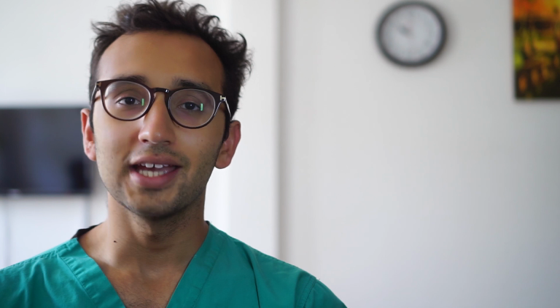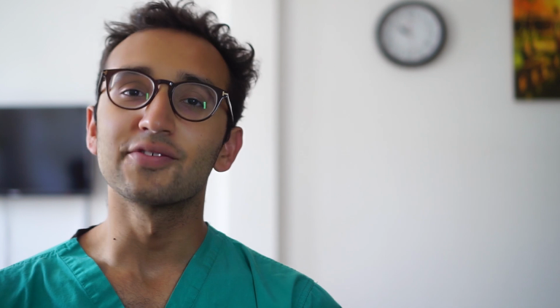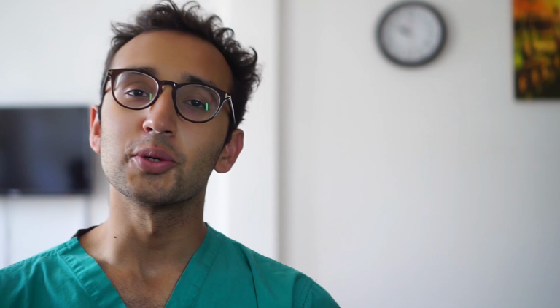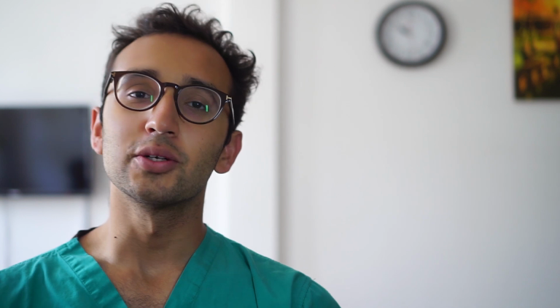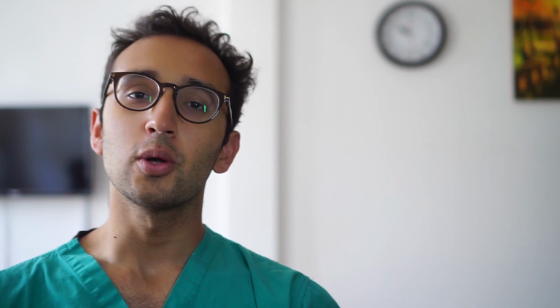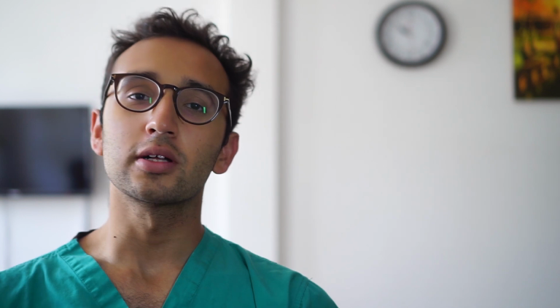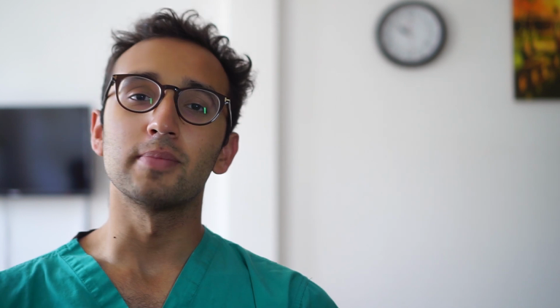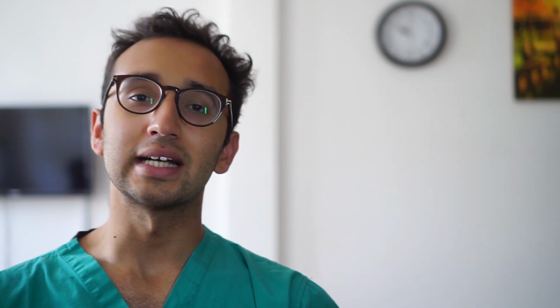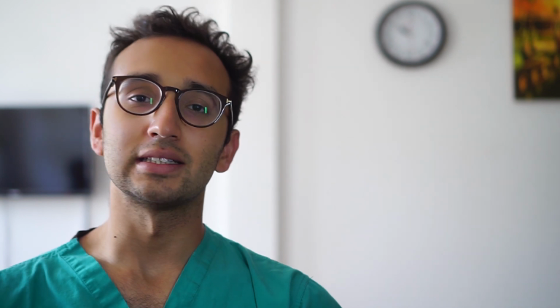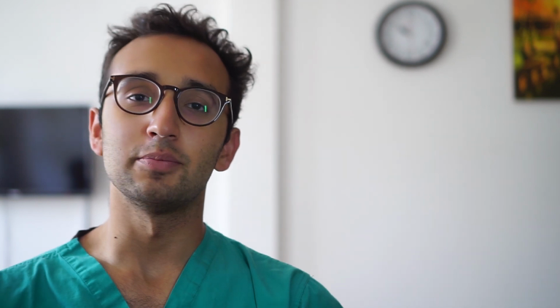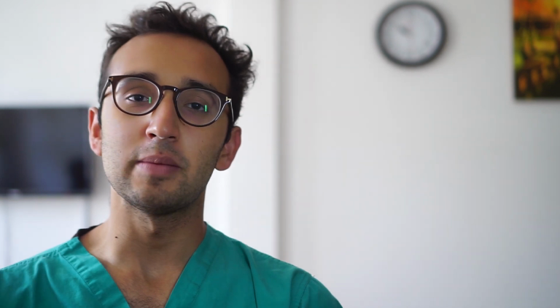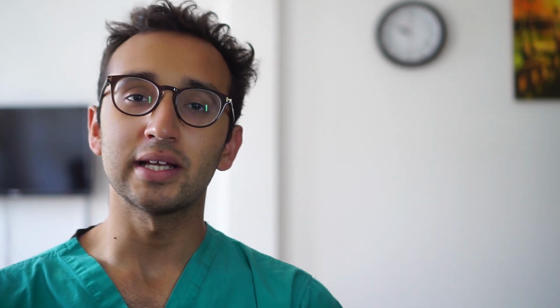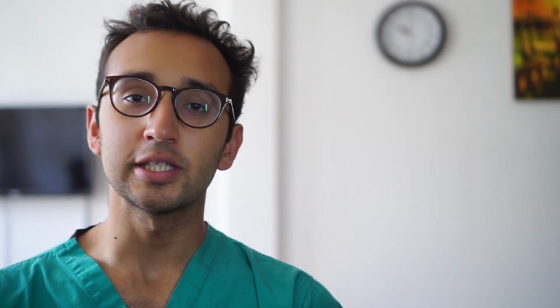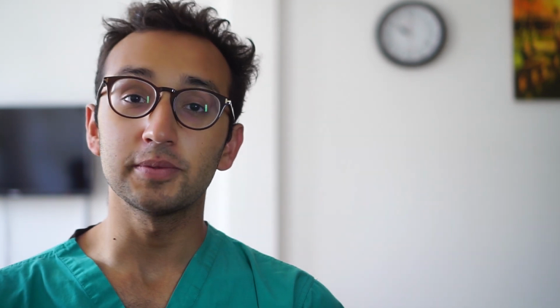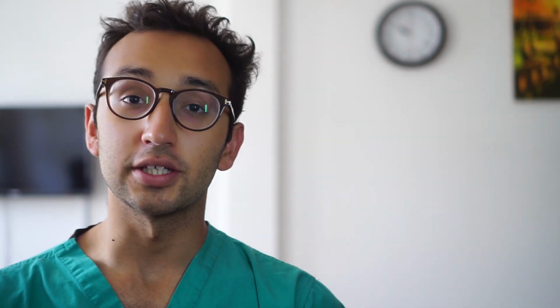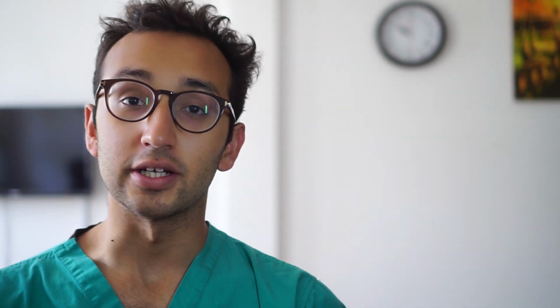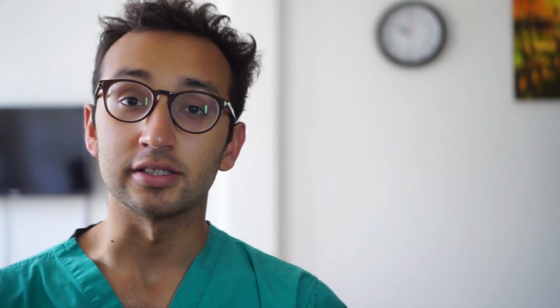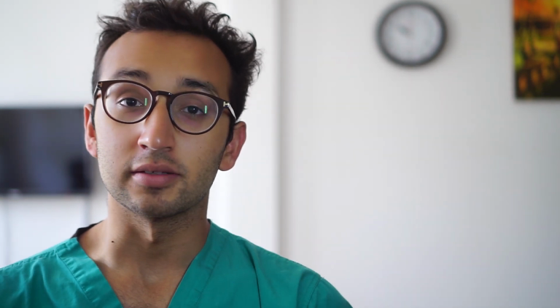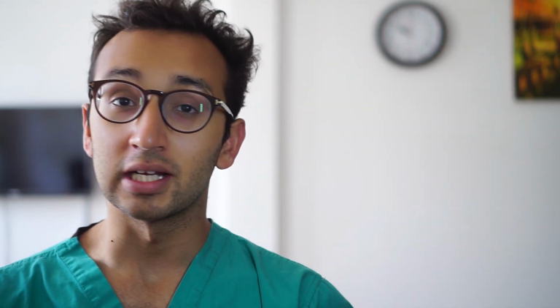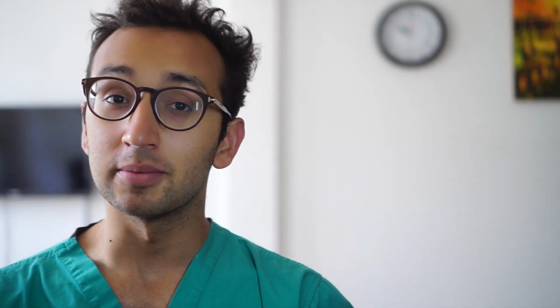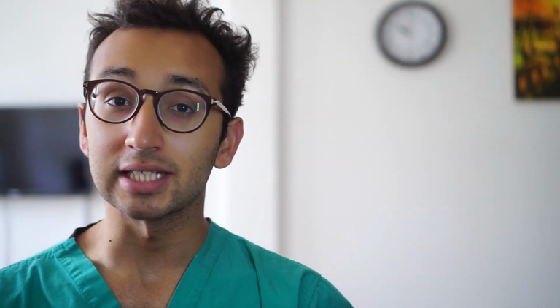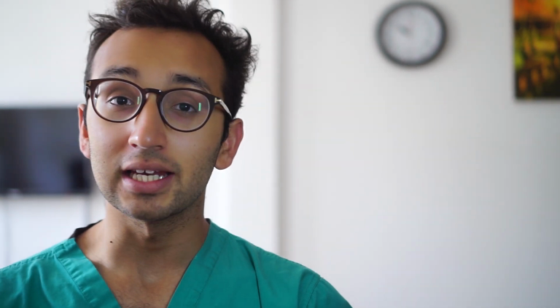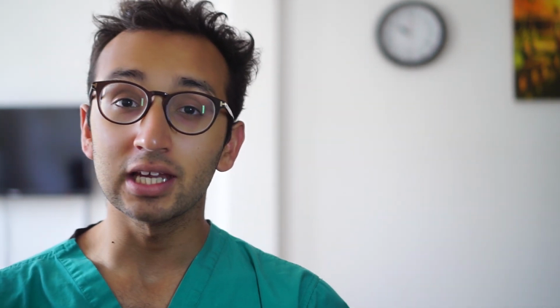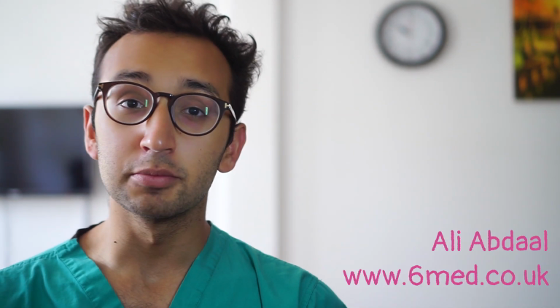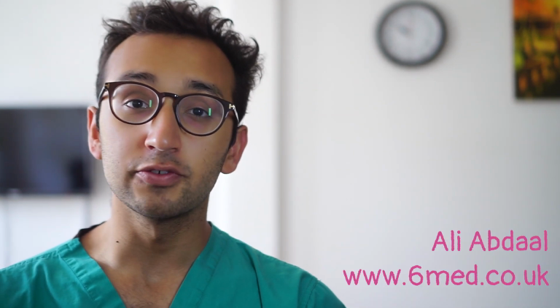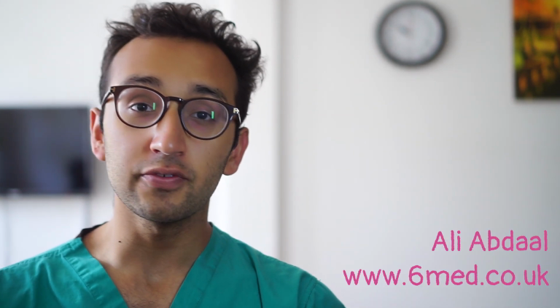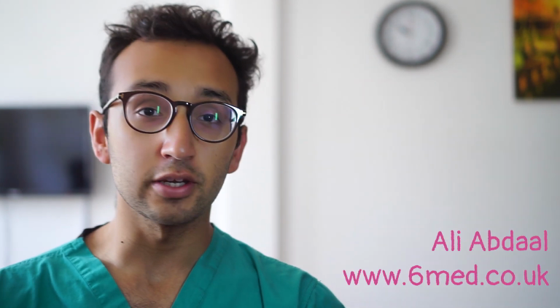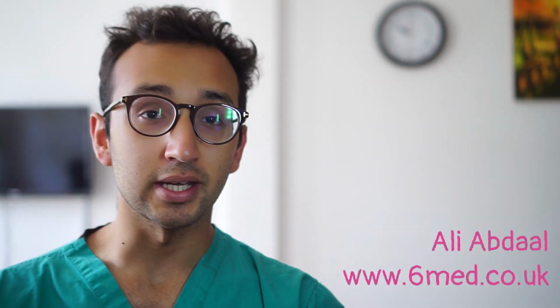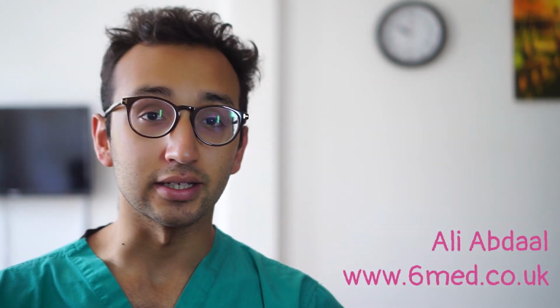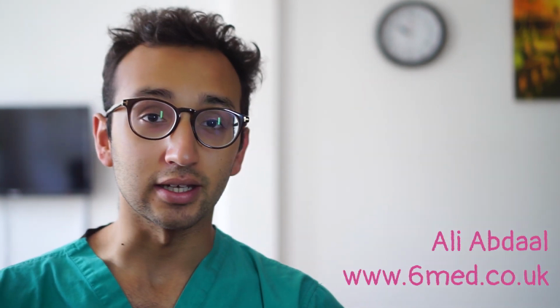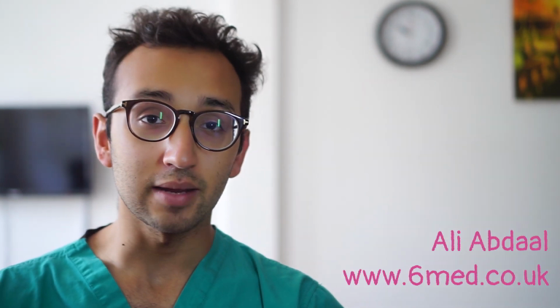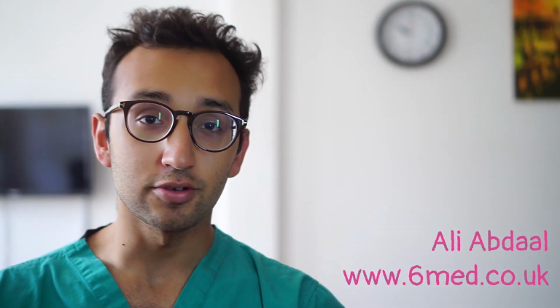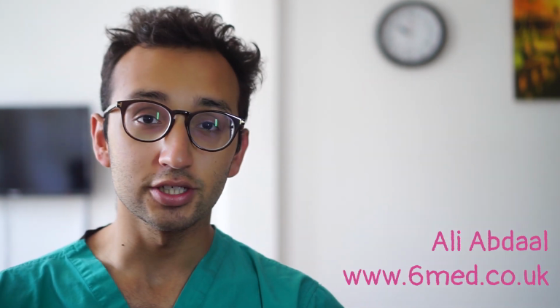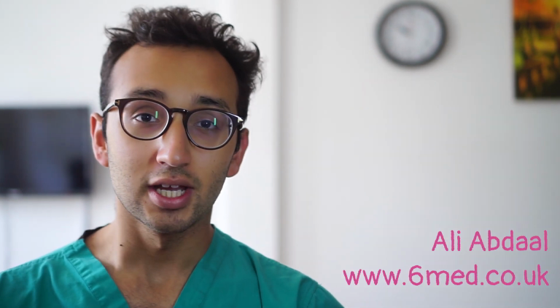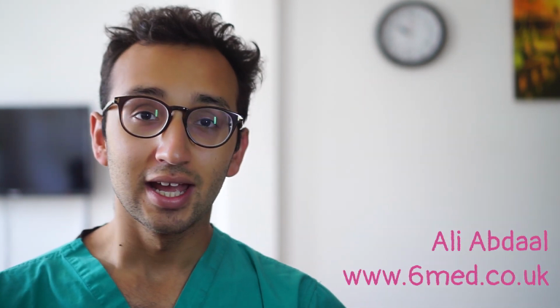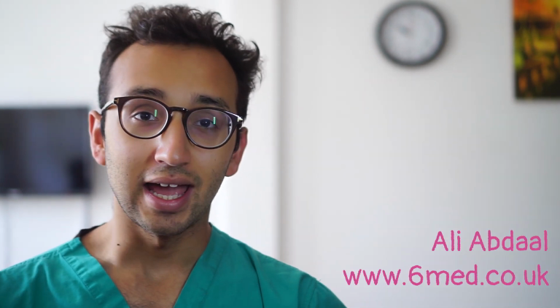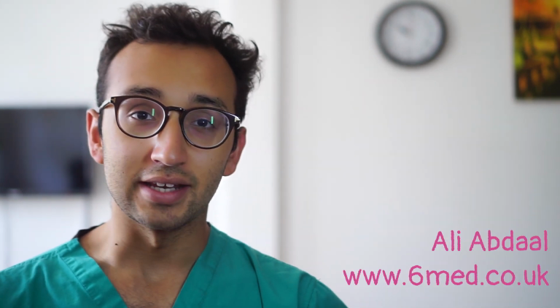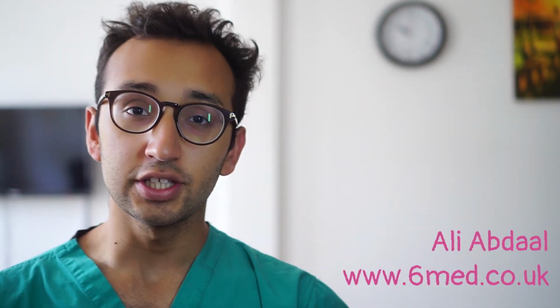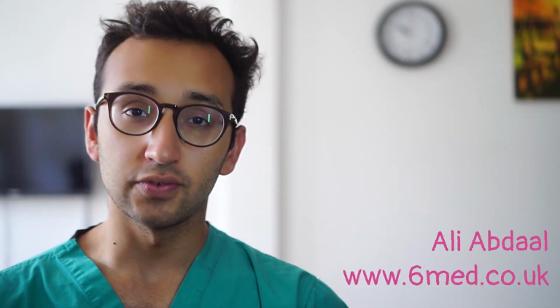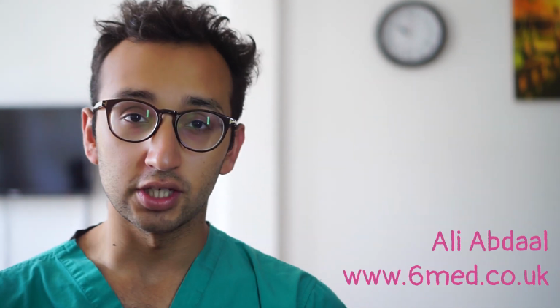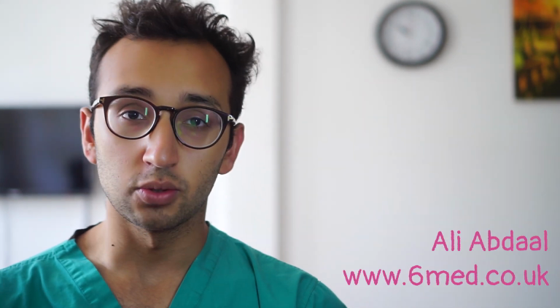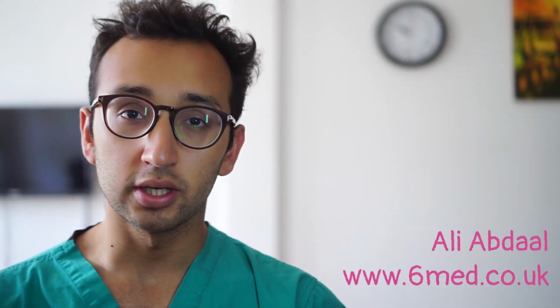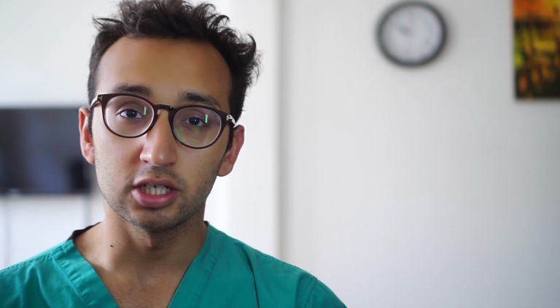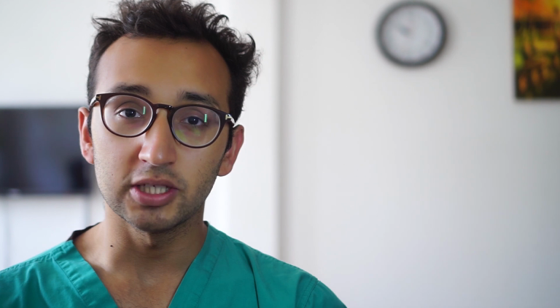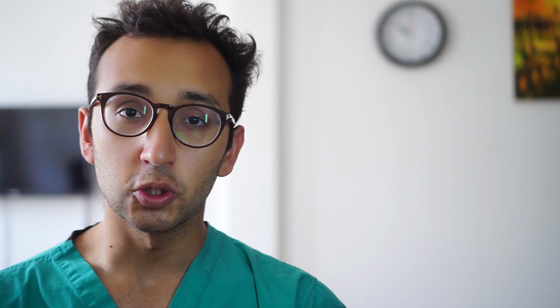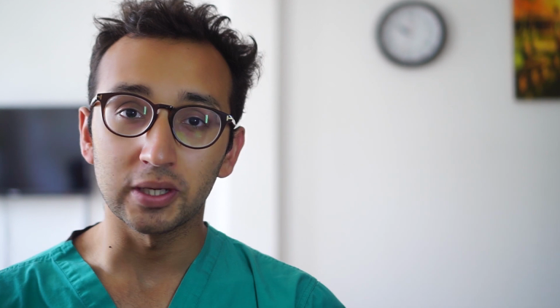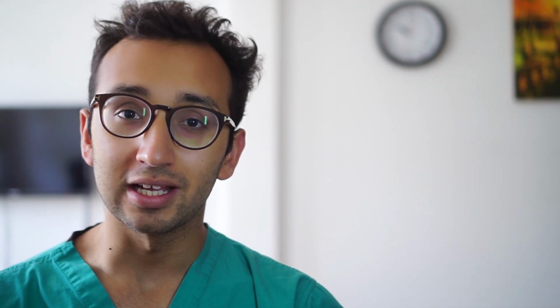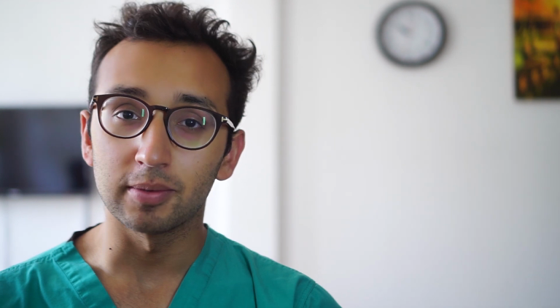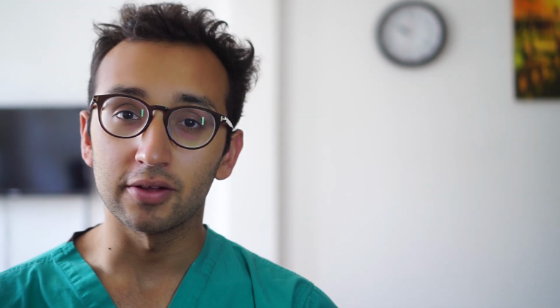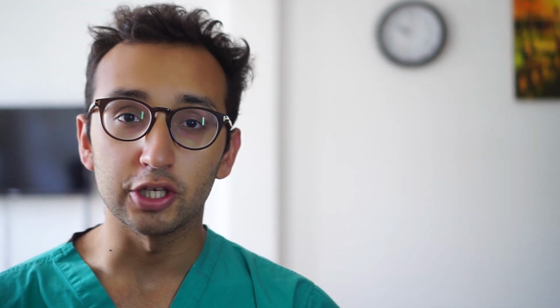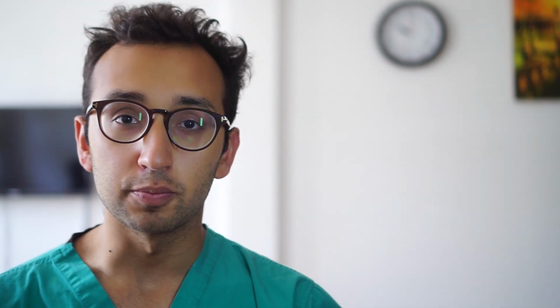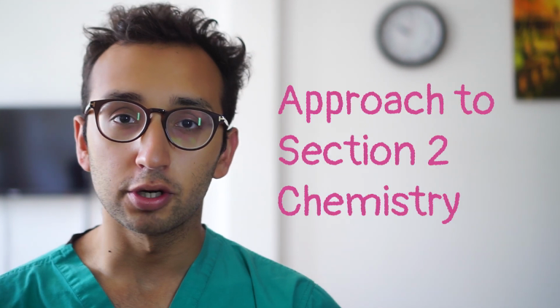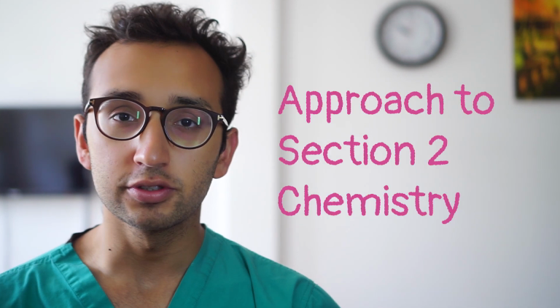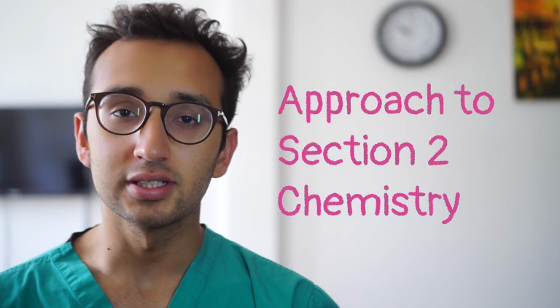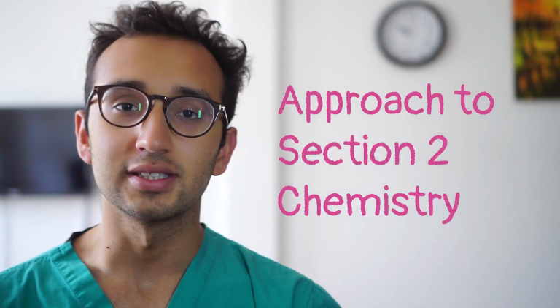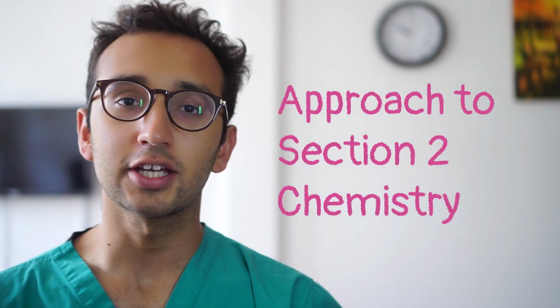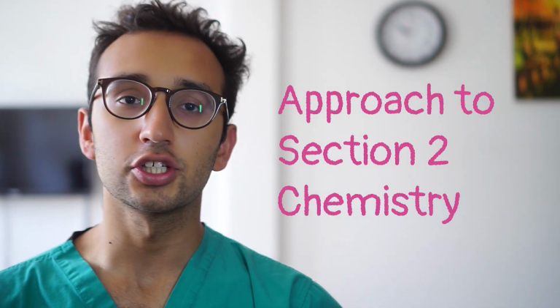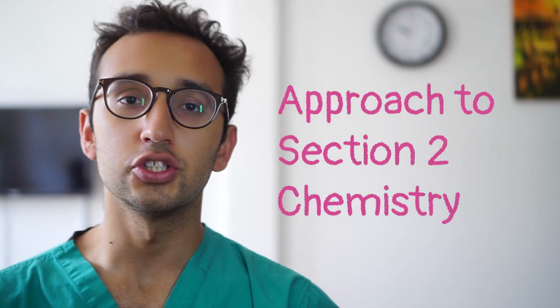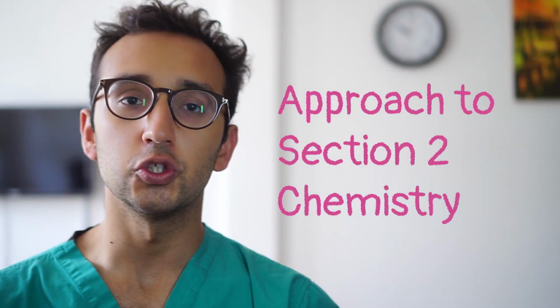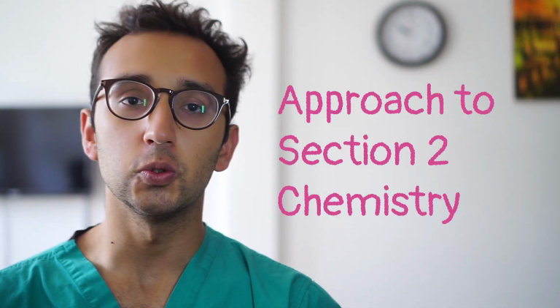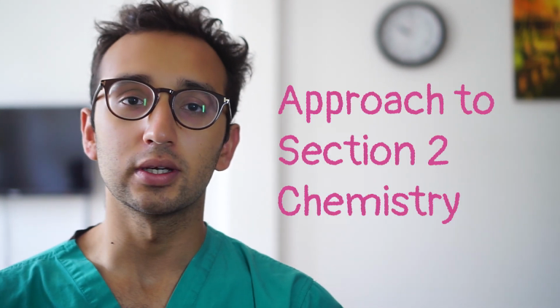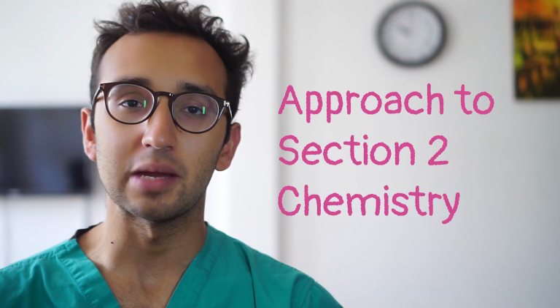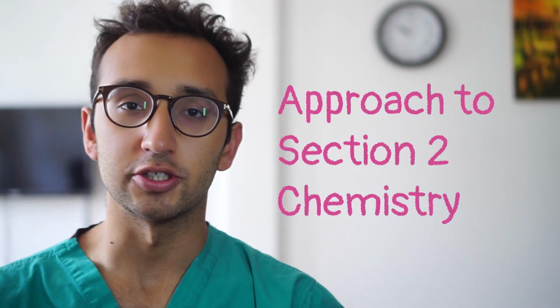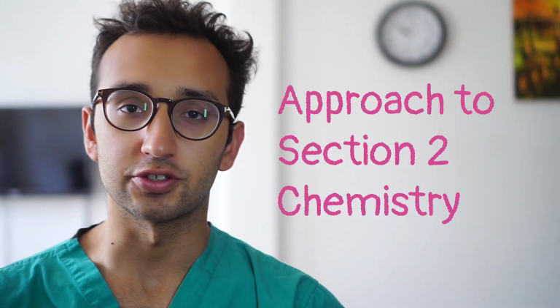Hey everyone, welcome back to the BMAT tip series. My name is Ali, I'm a fifth-year medic at Cambridge and in this video we're going to be talking about the approach to section 2 chemistry.